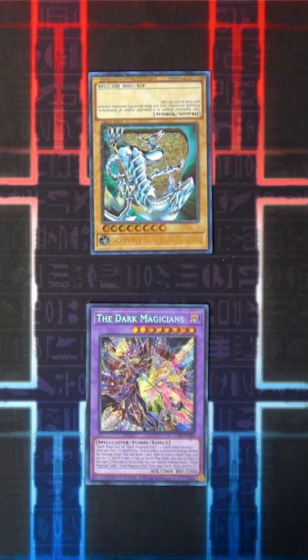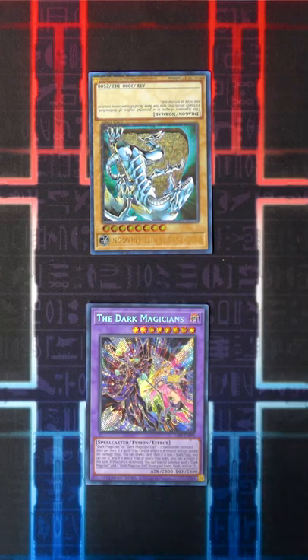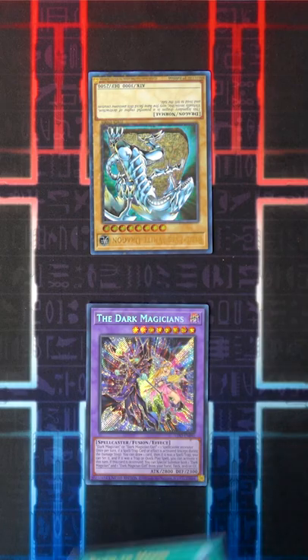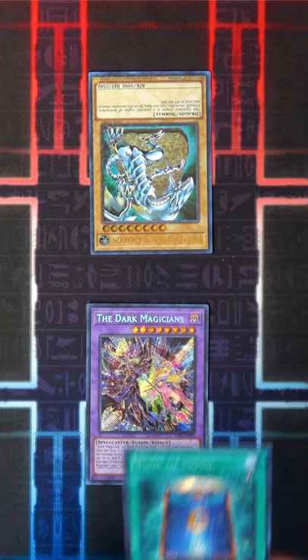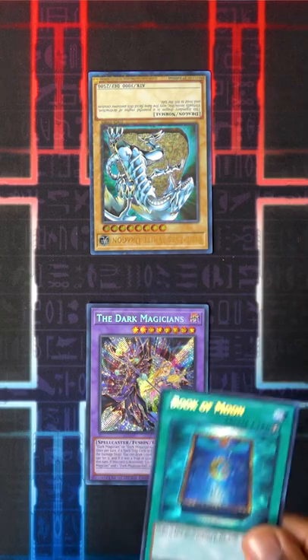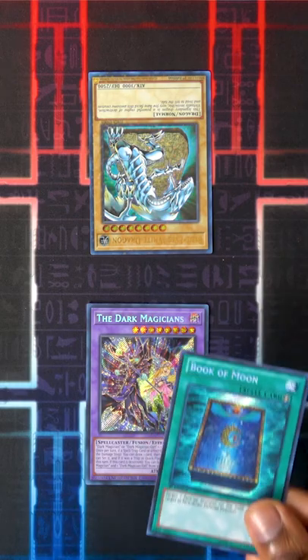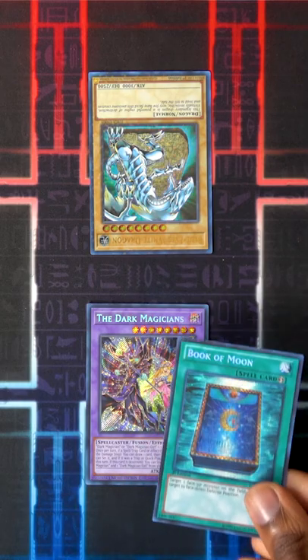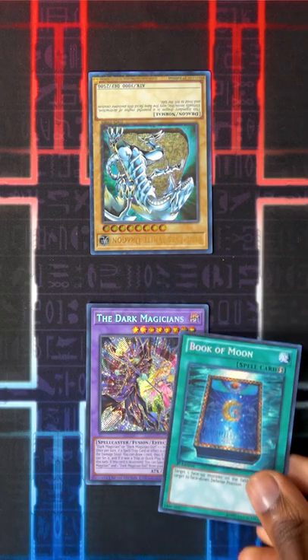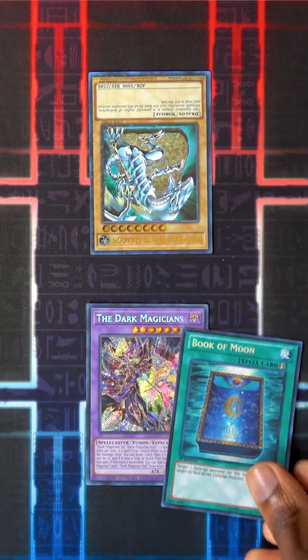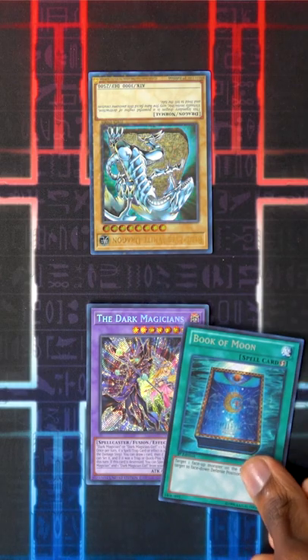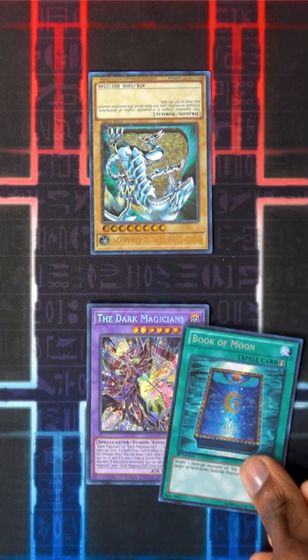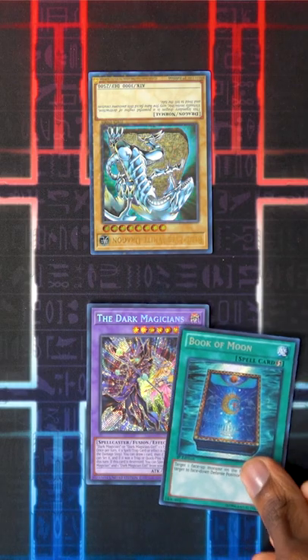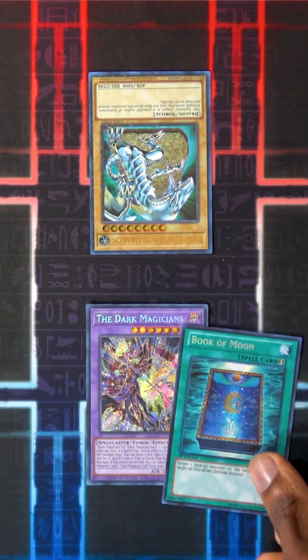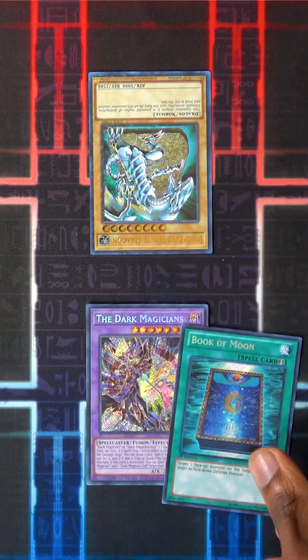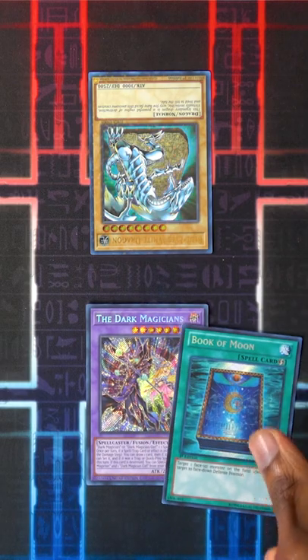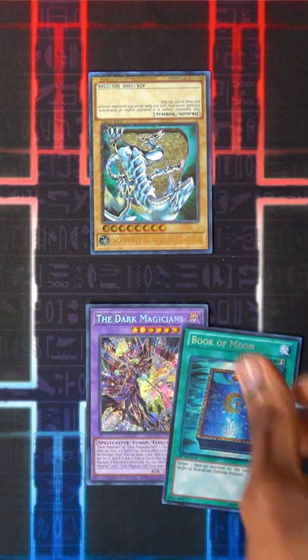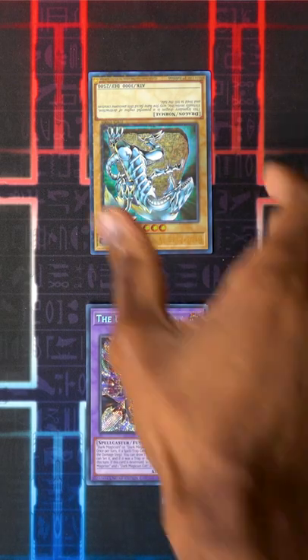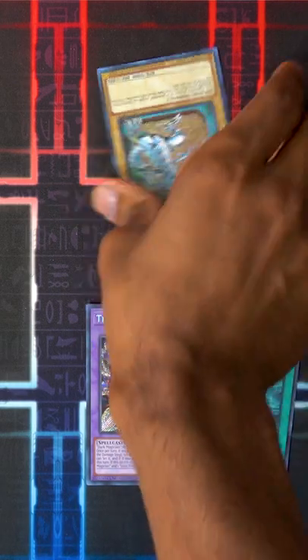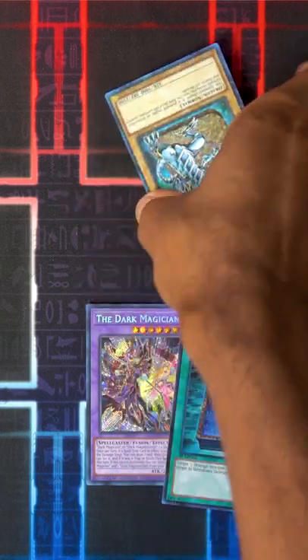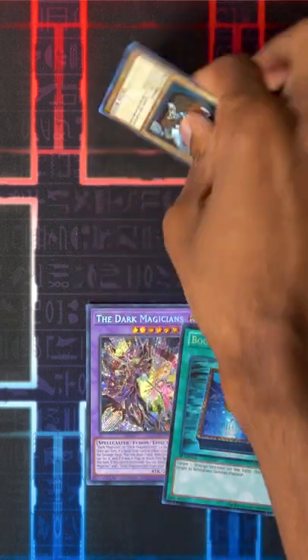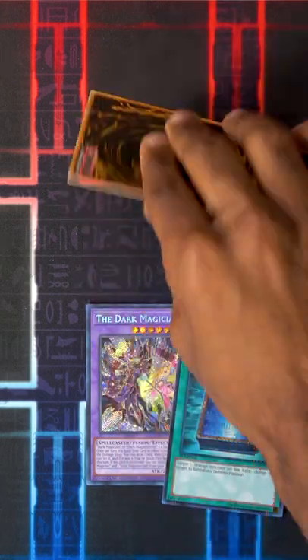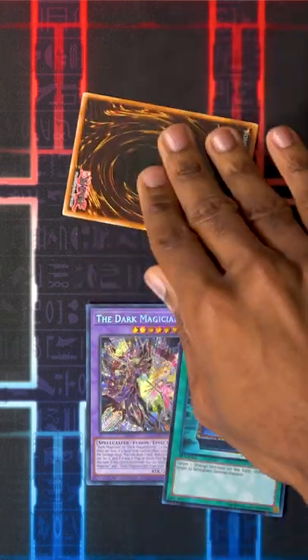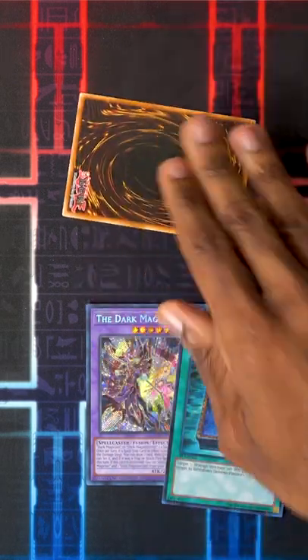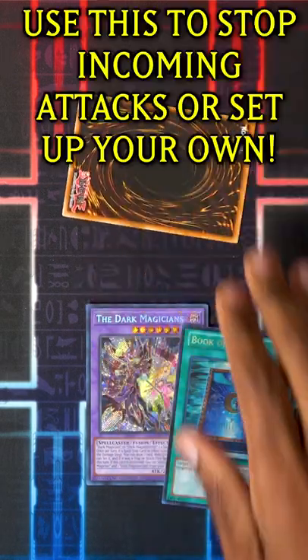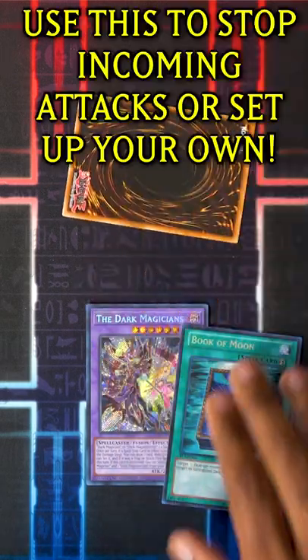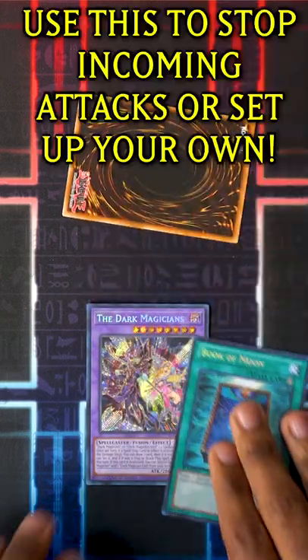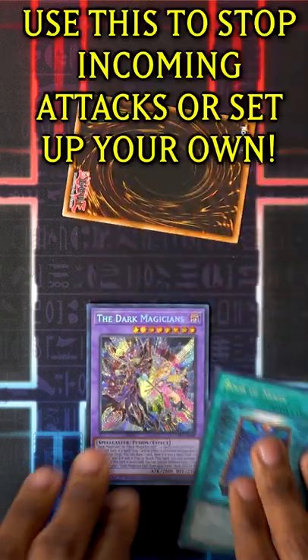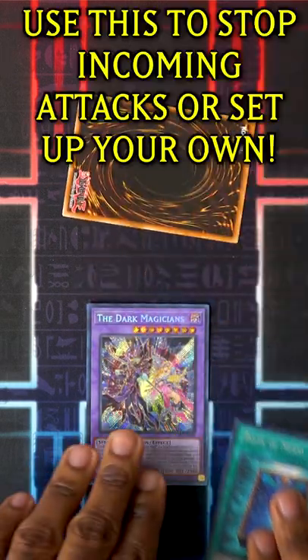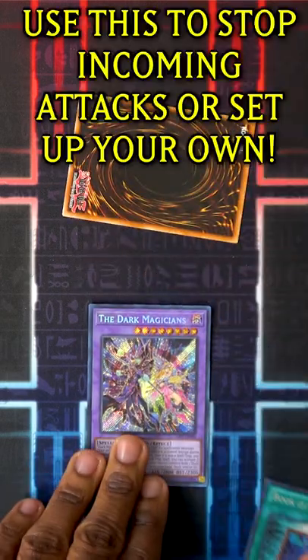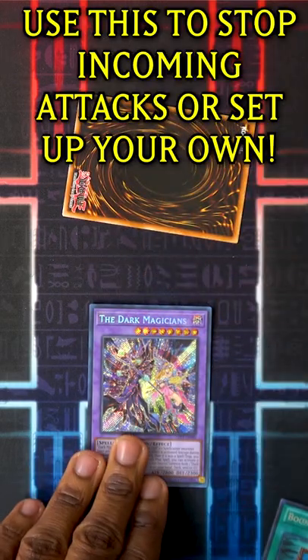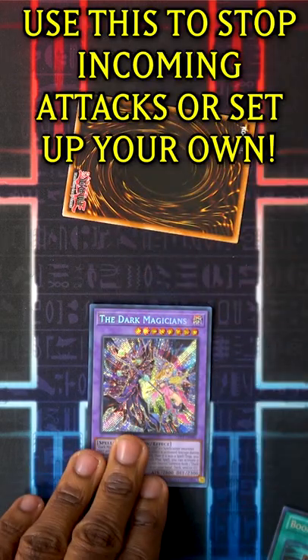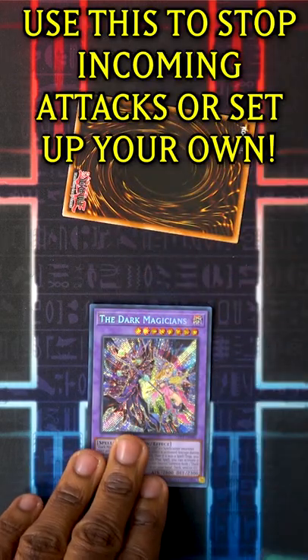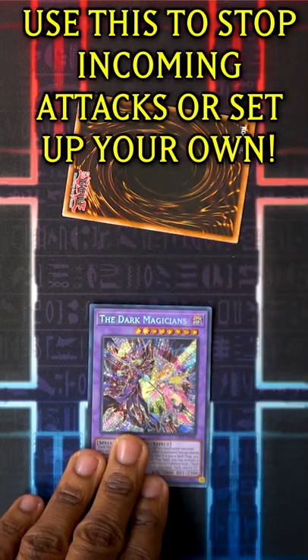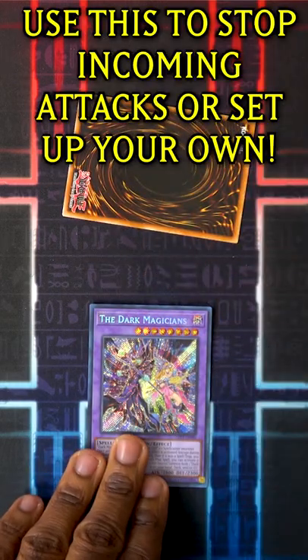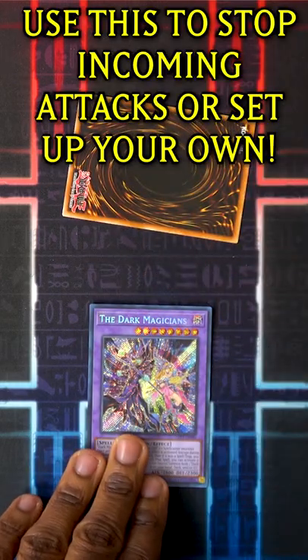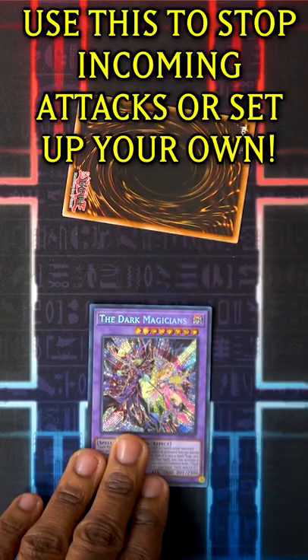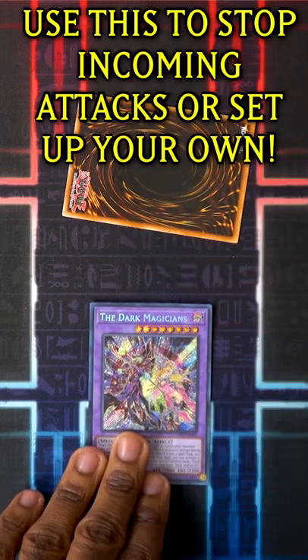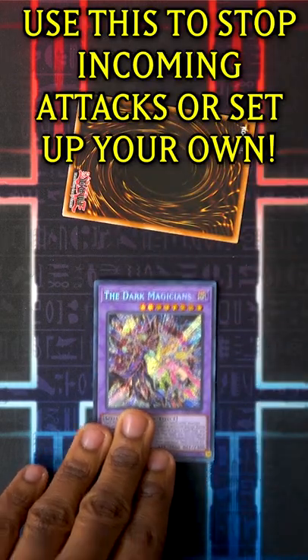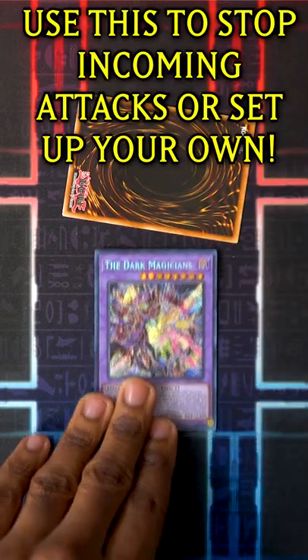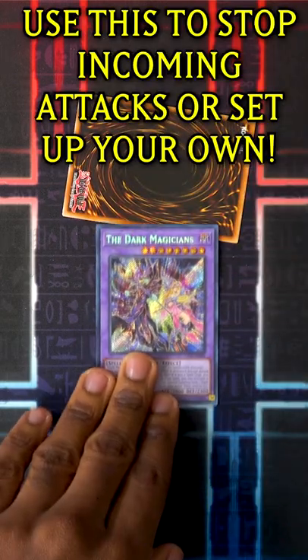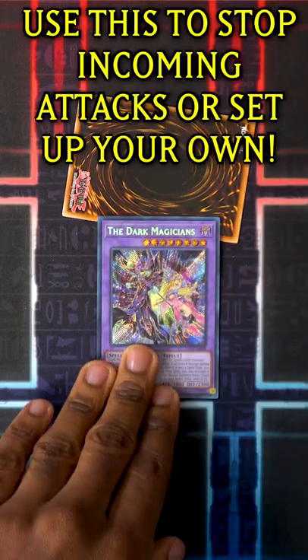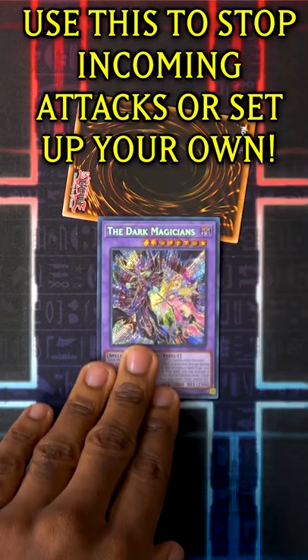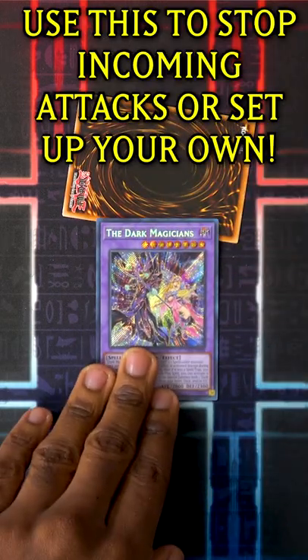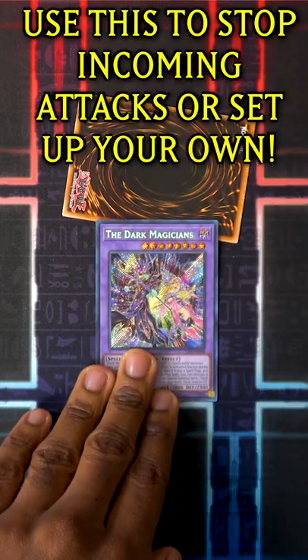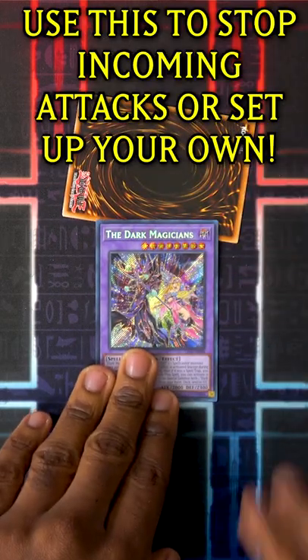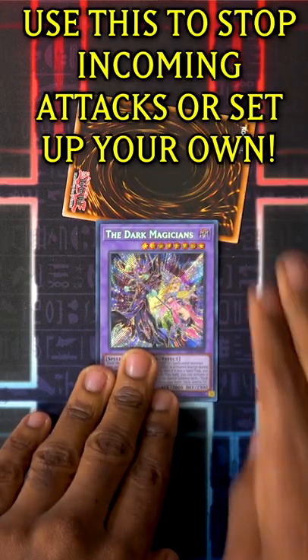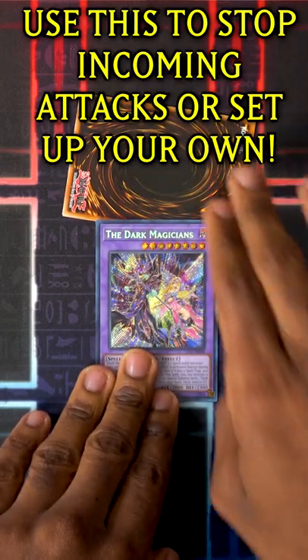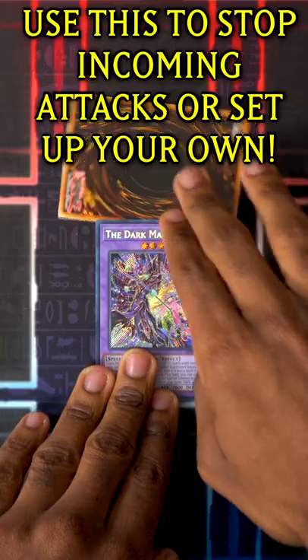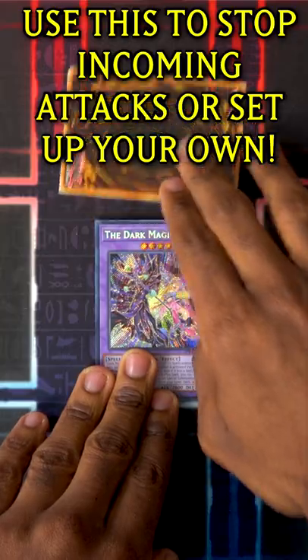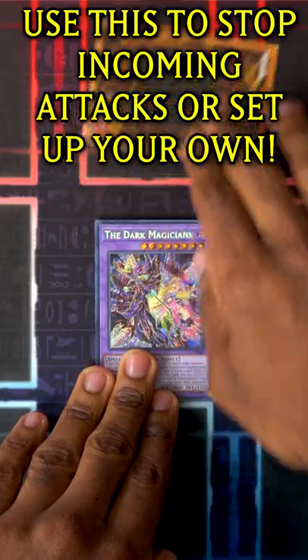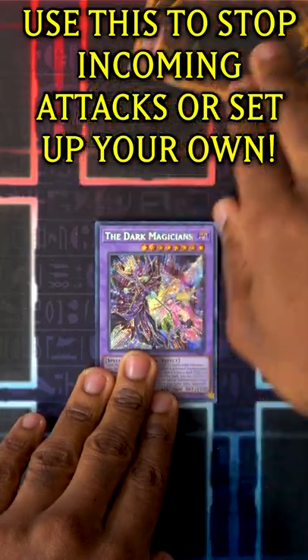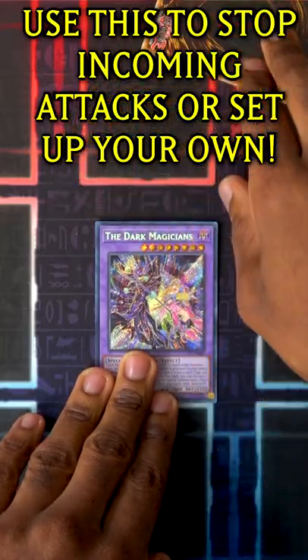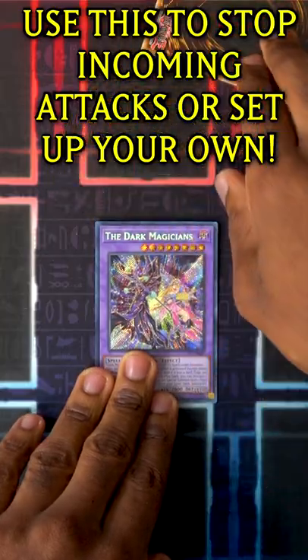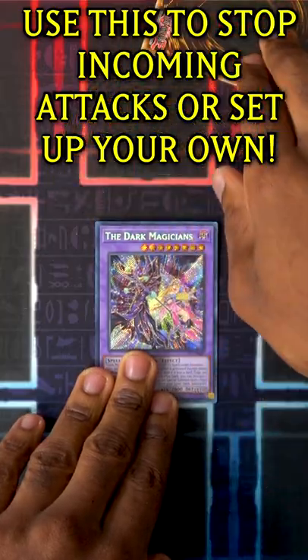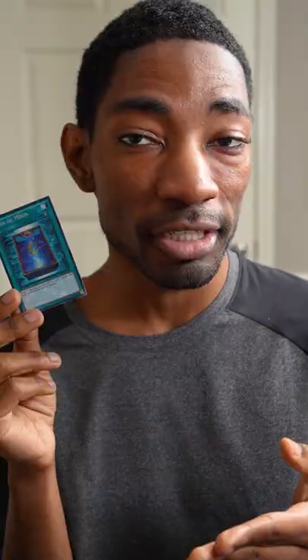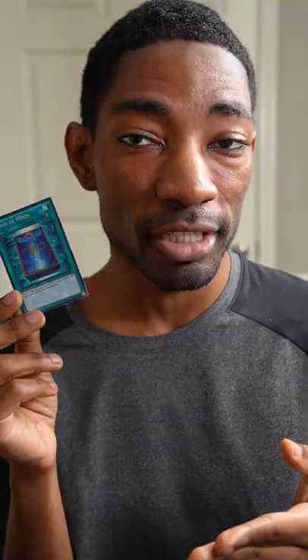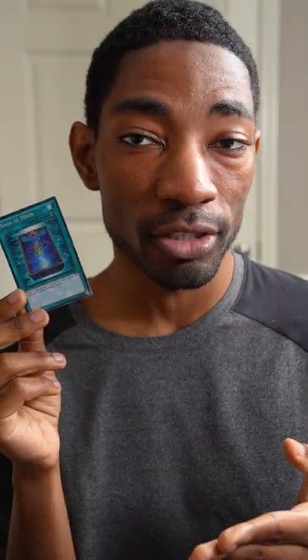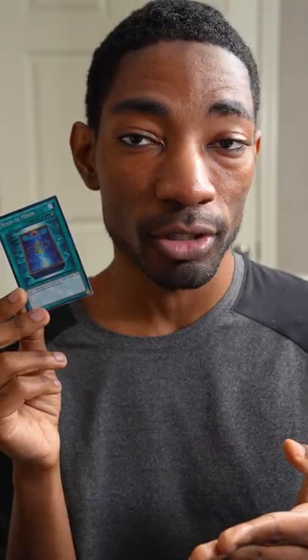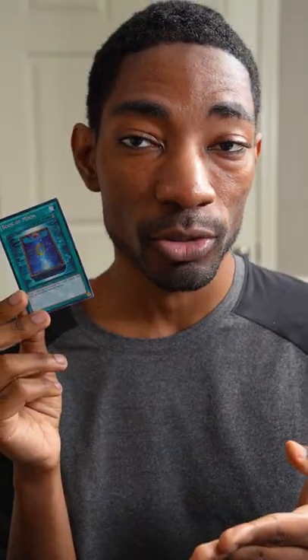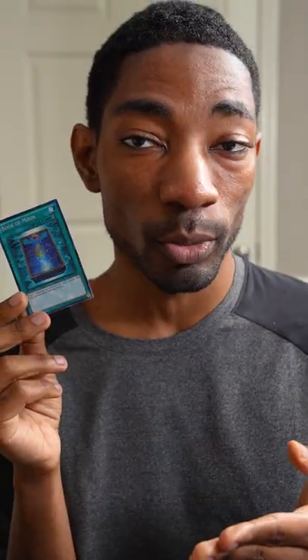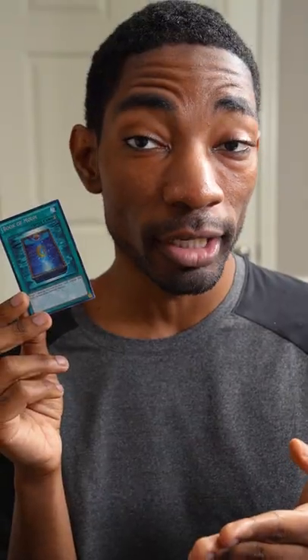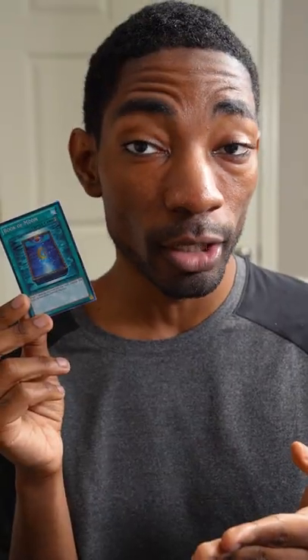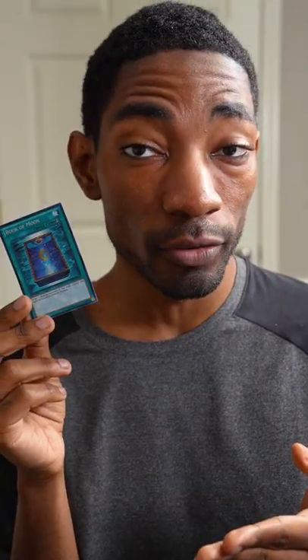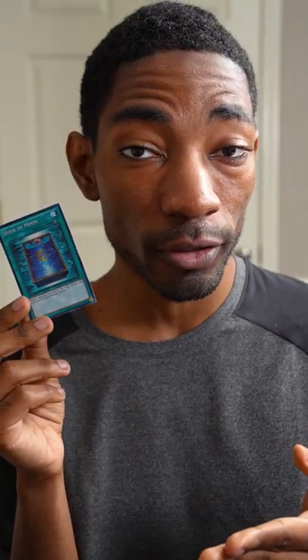You can use Book of Moon to flip down a monster that's attacking you. Once a monster's in defense position, it's probably weaker, so then it's easier to swing over.